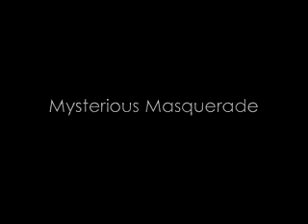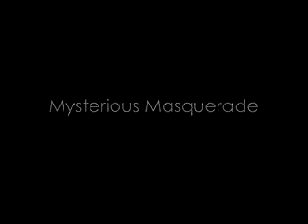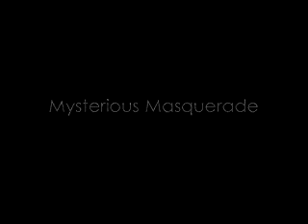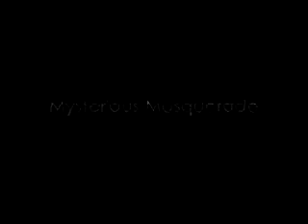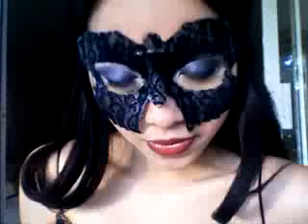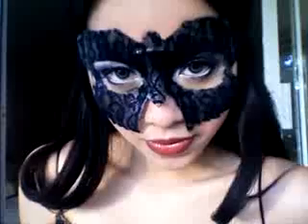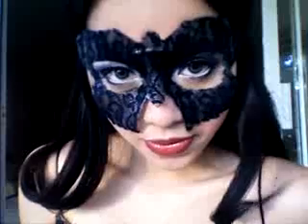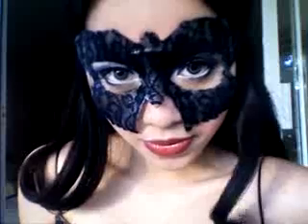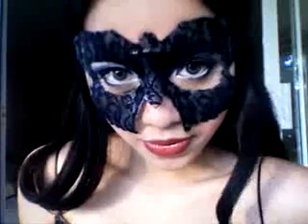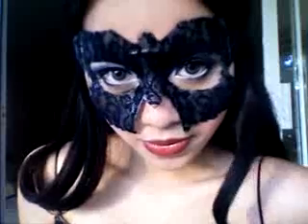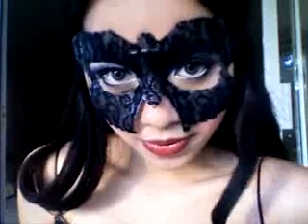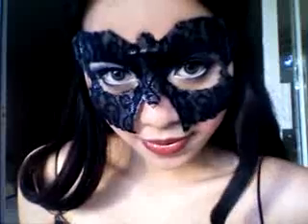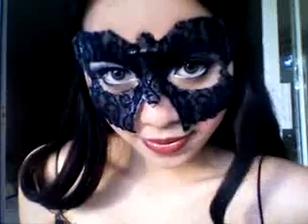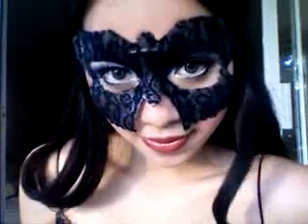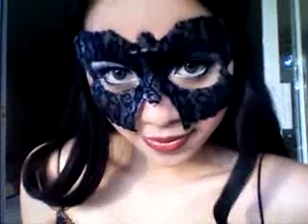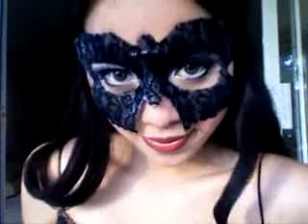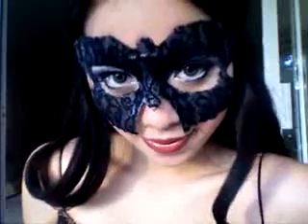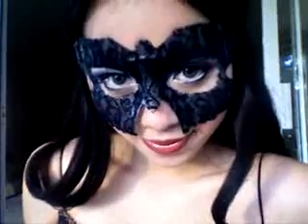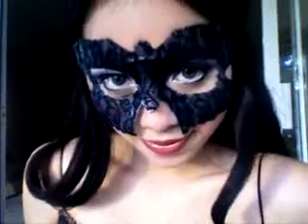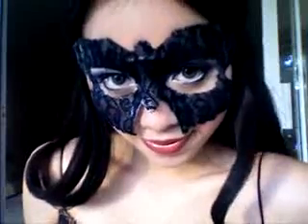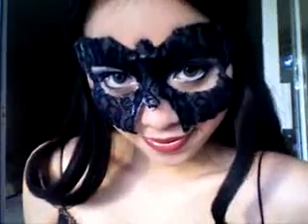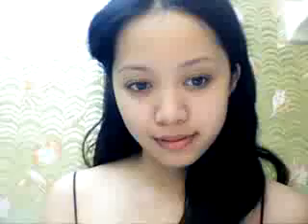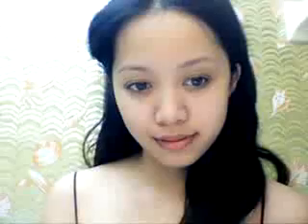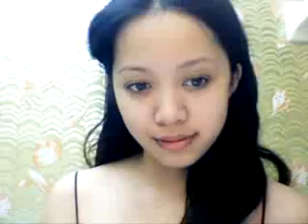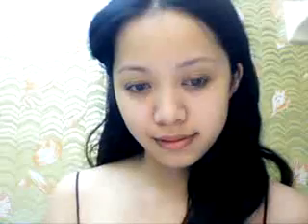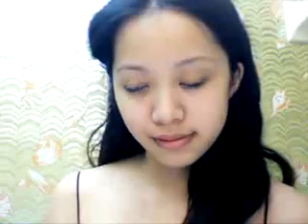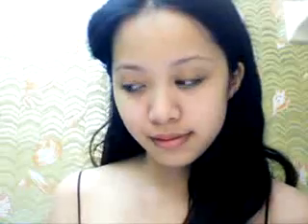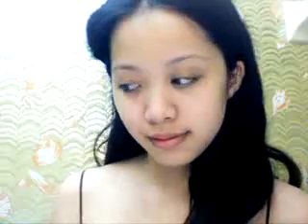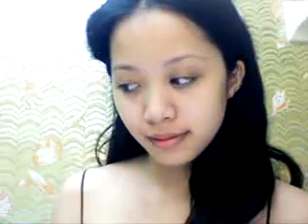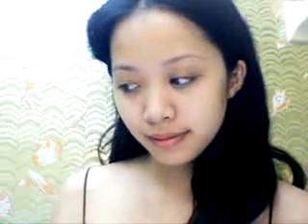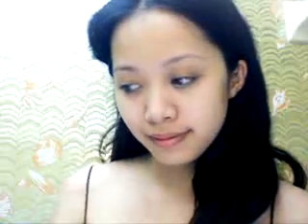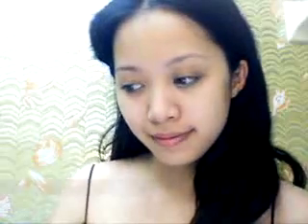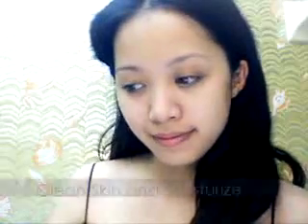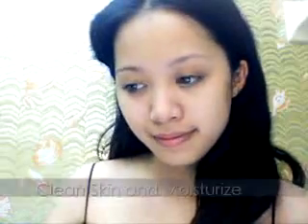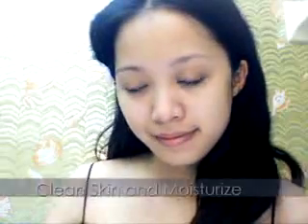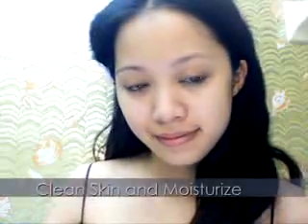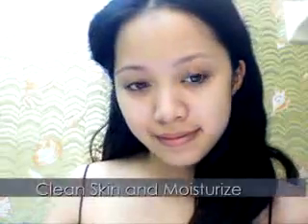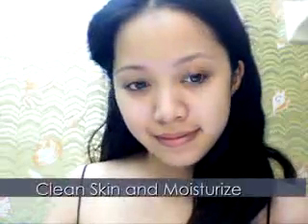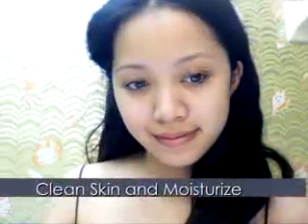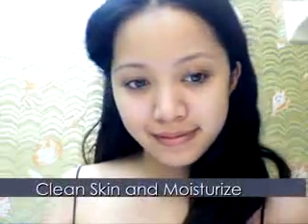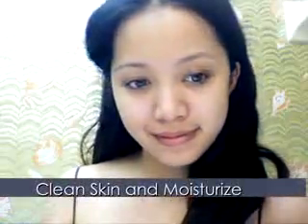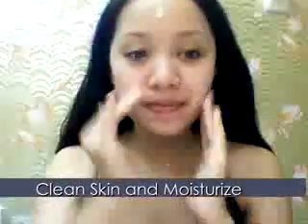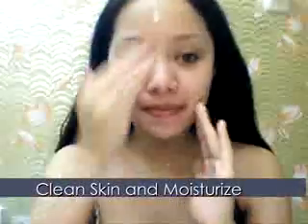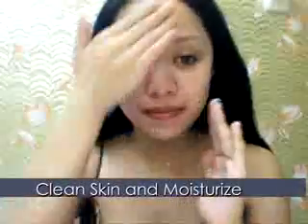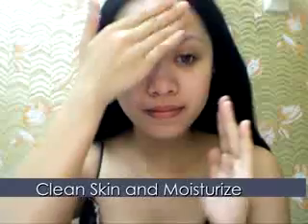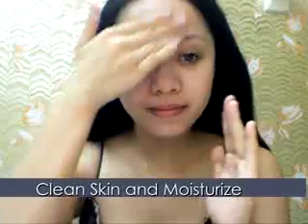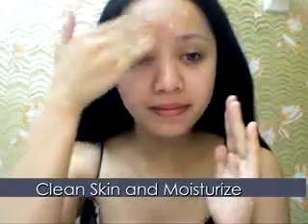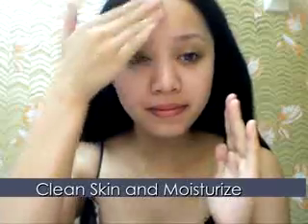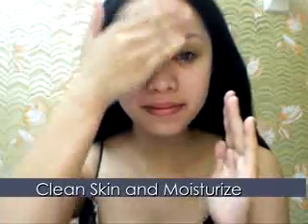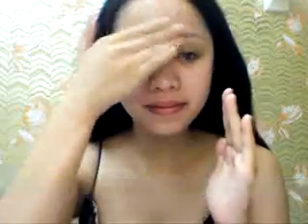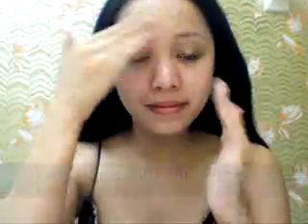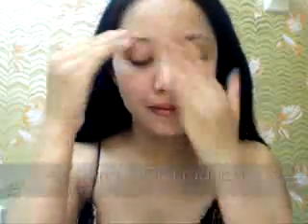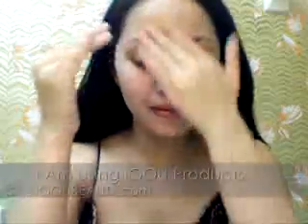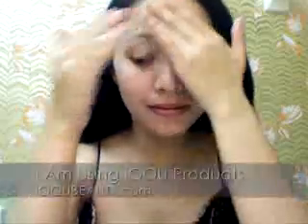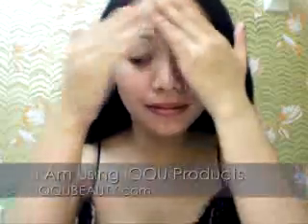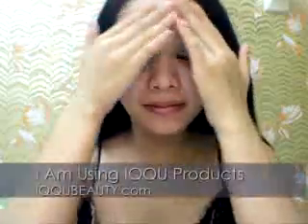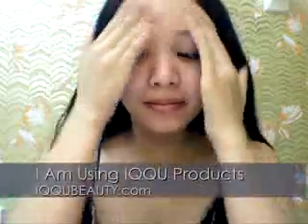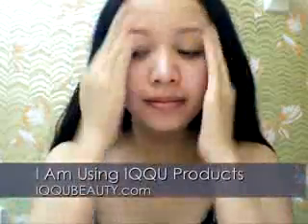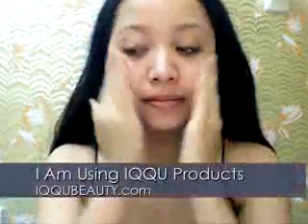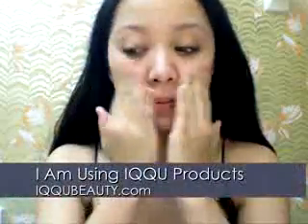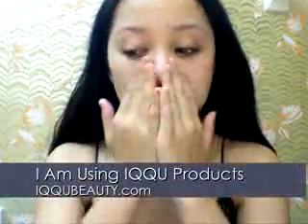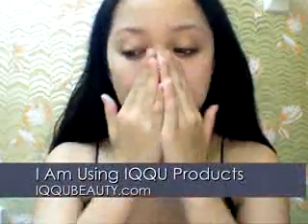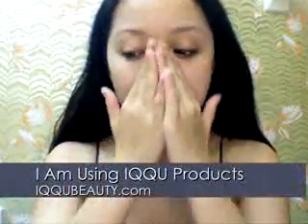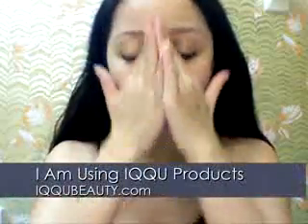Prom is here and I received a lot of requests for a masquerade look, but you can easily wear this look without a mask.